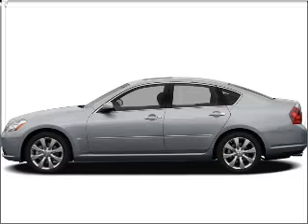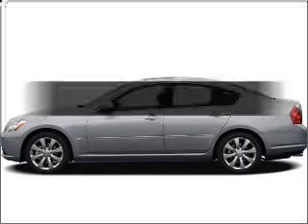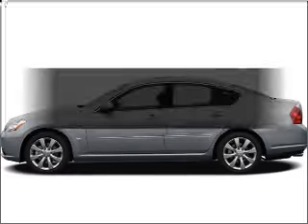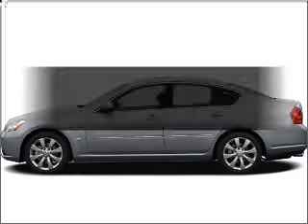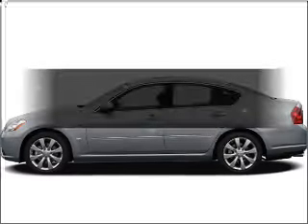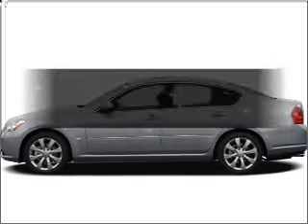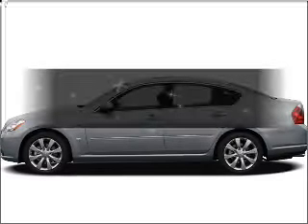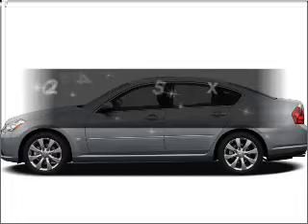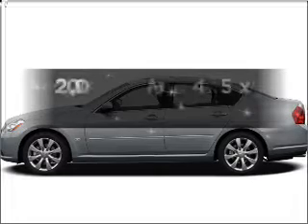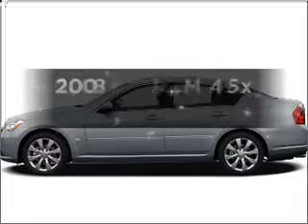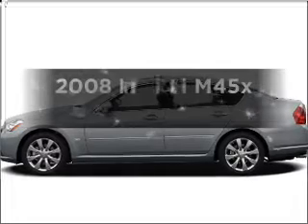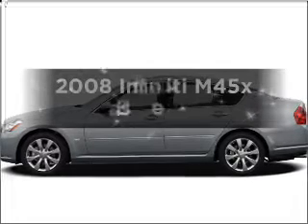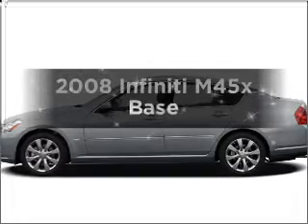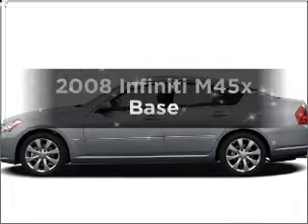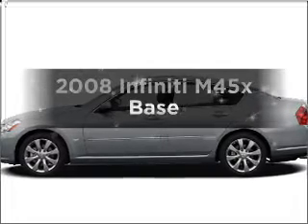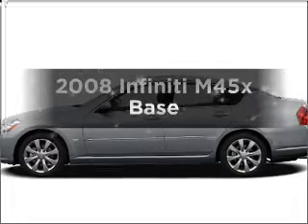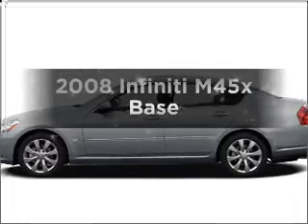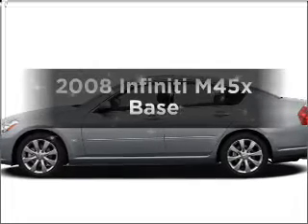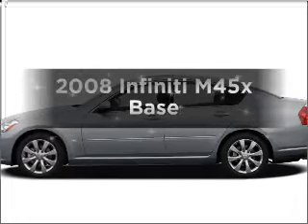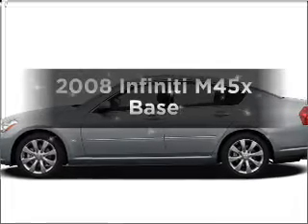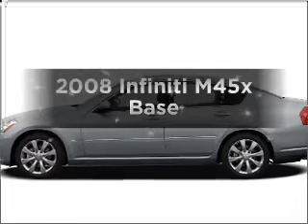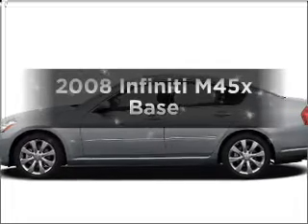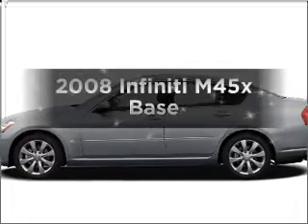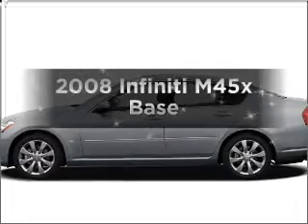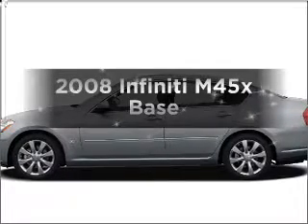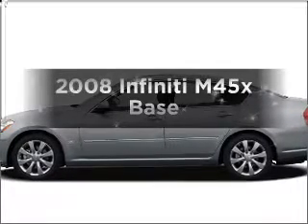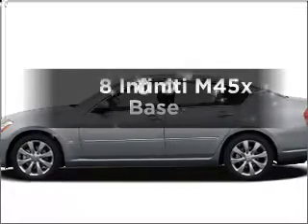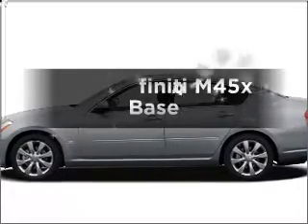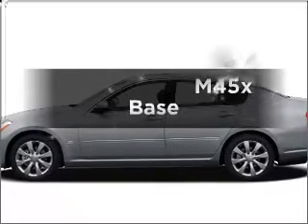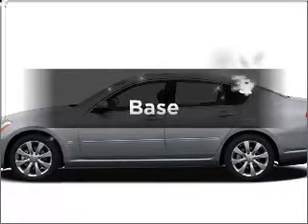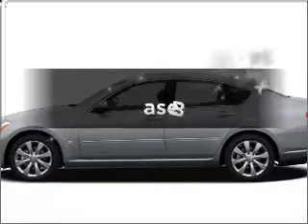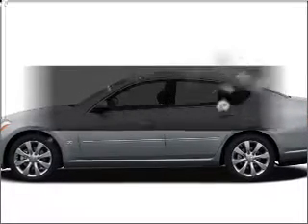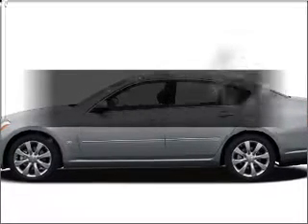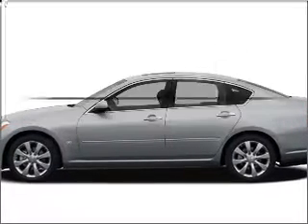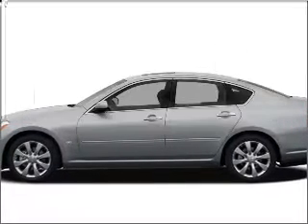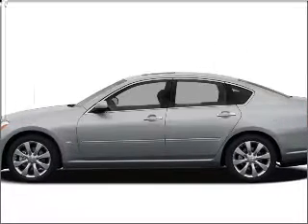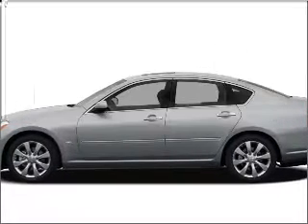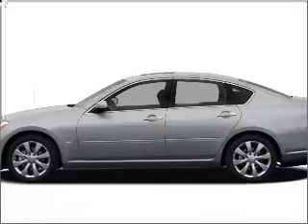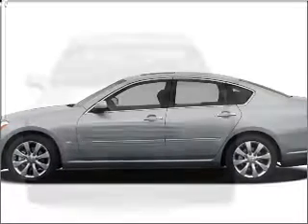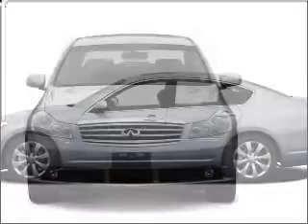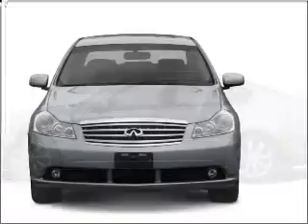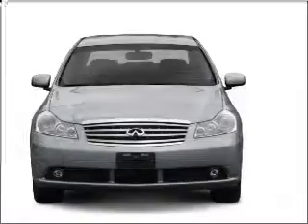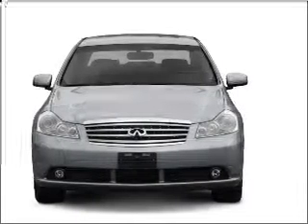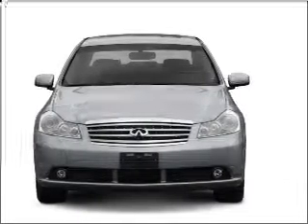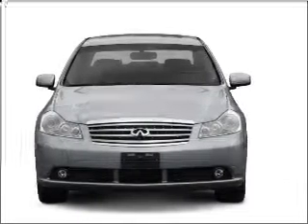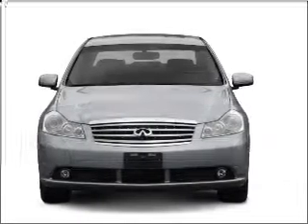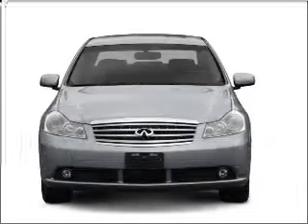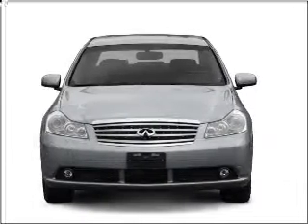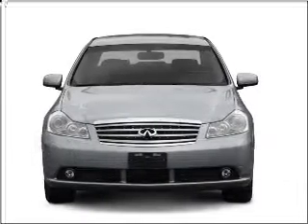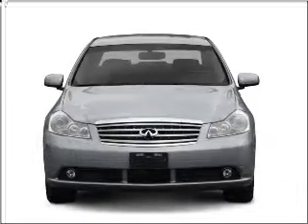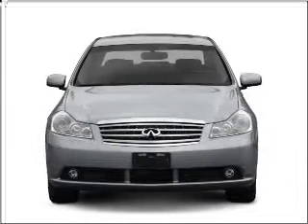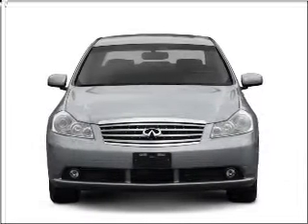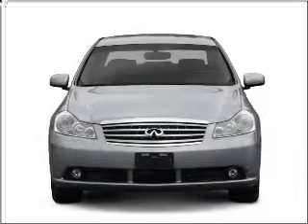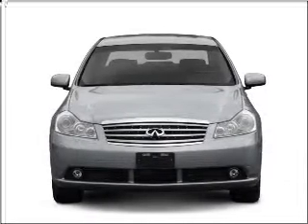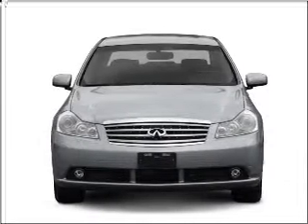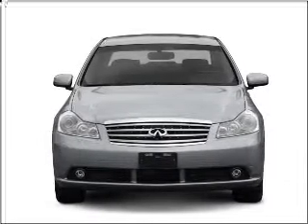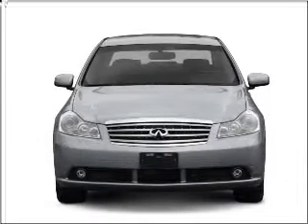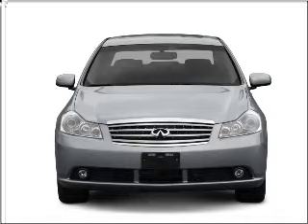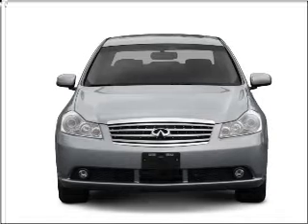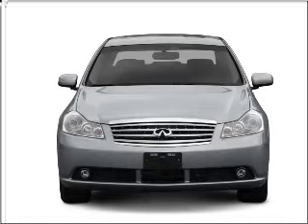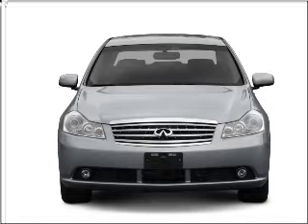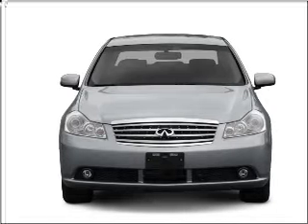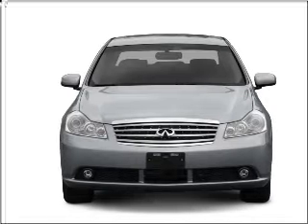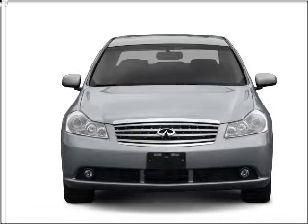This is the set of wheels you've been looking for, with a powerful 8-cylinder engine connected to a smooth-shifting 5-speed automatic transmission.